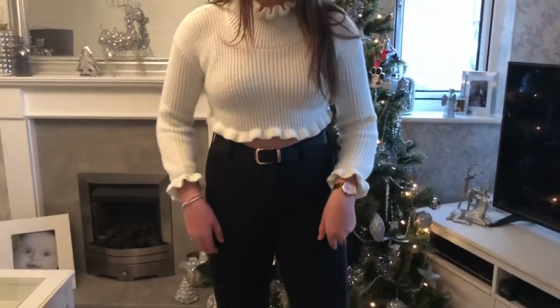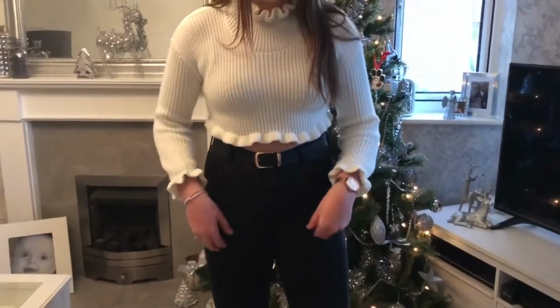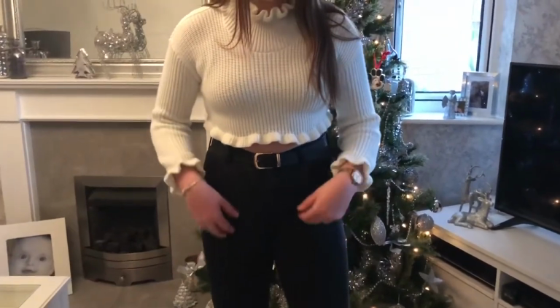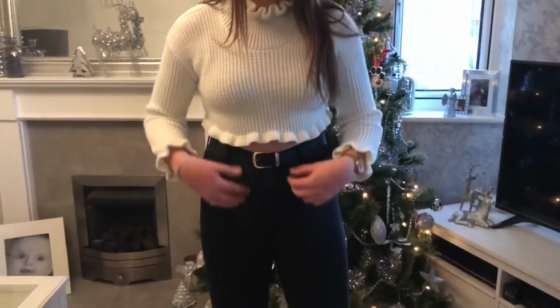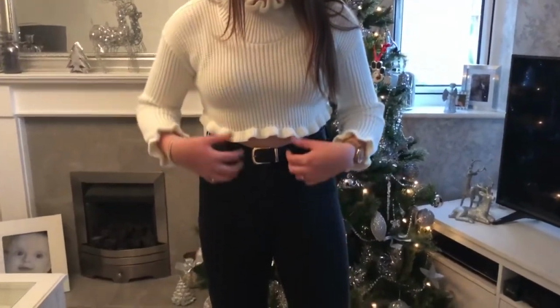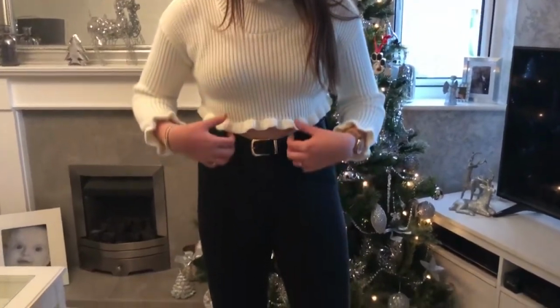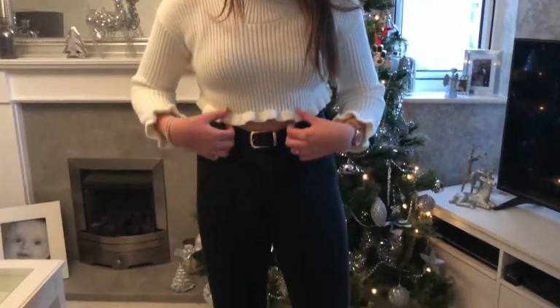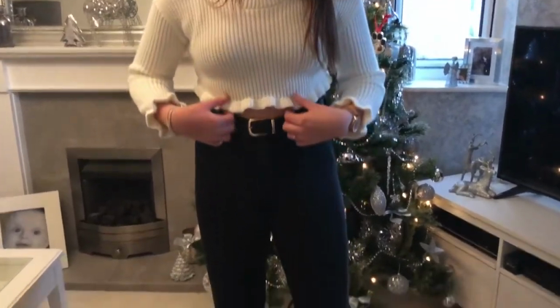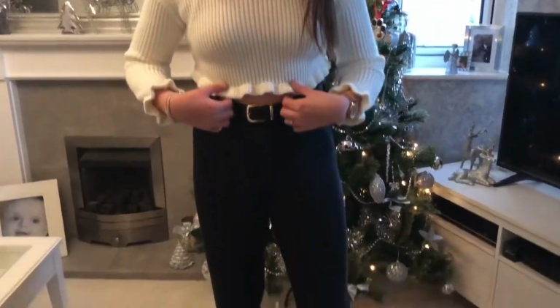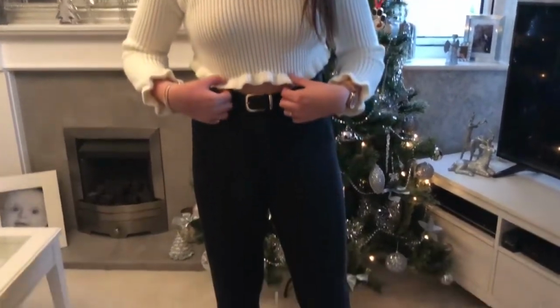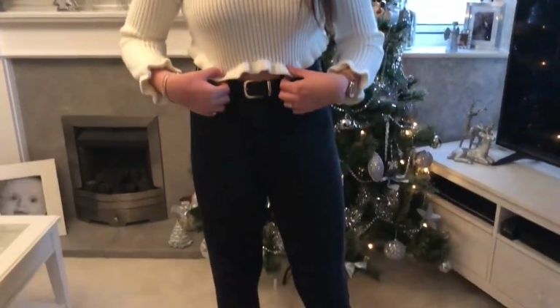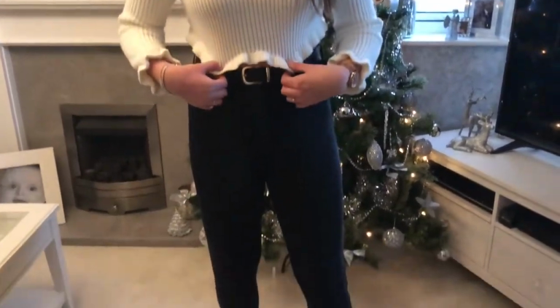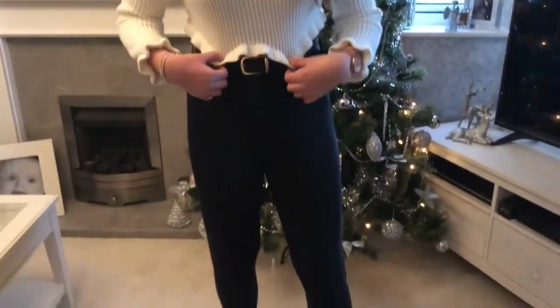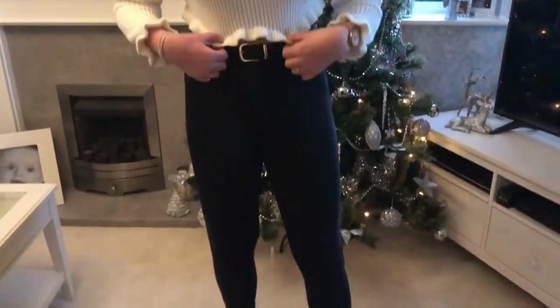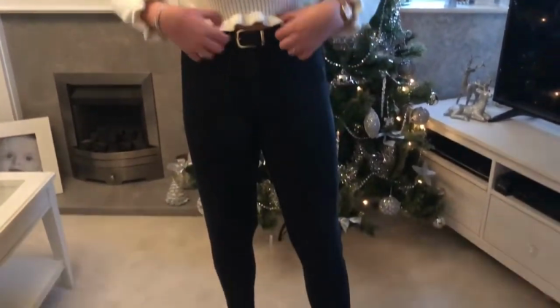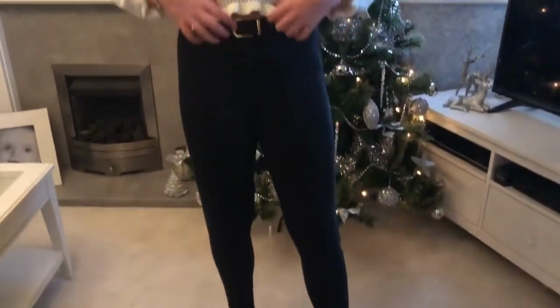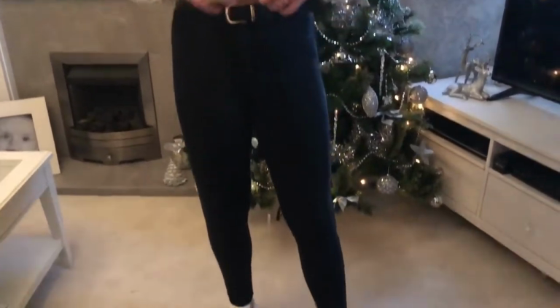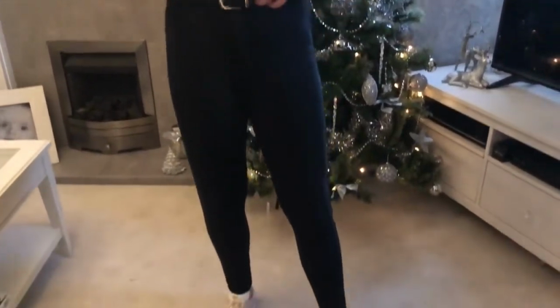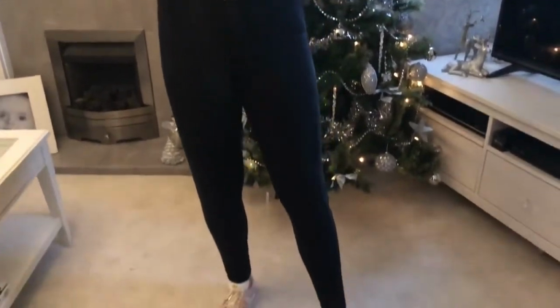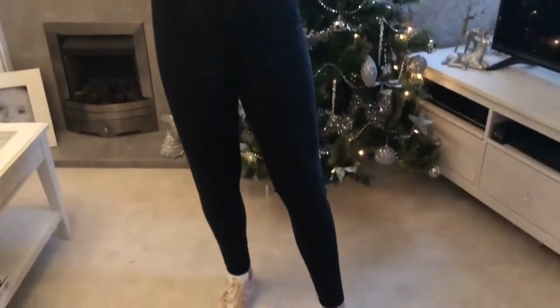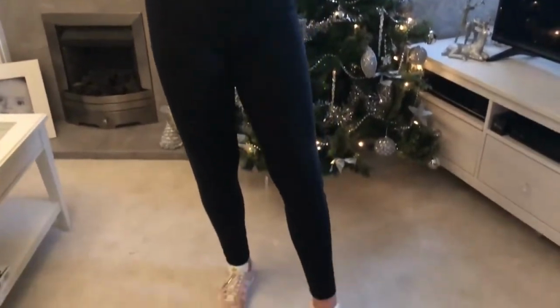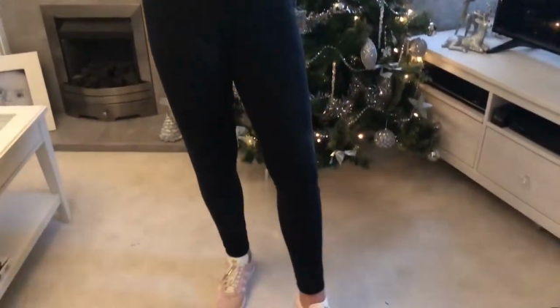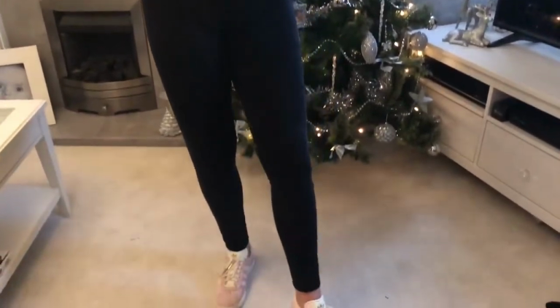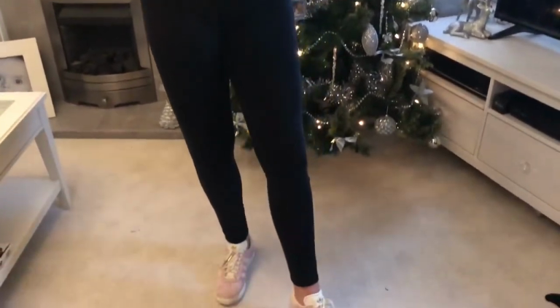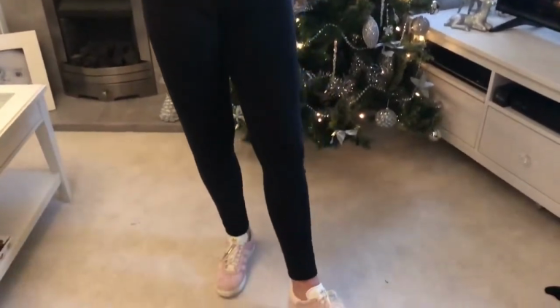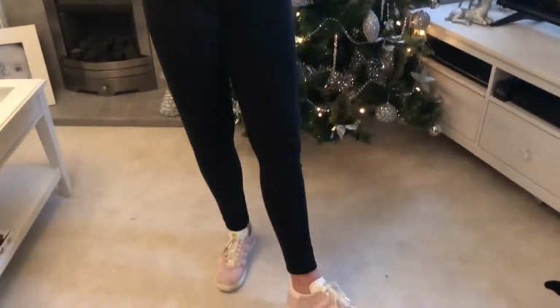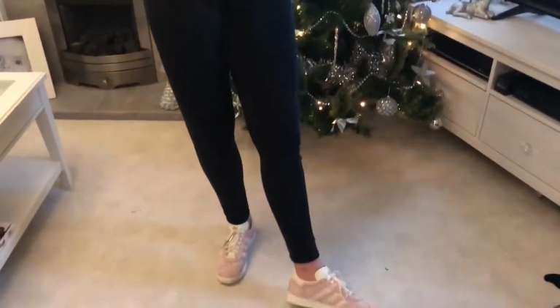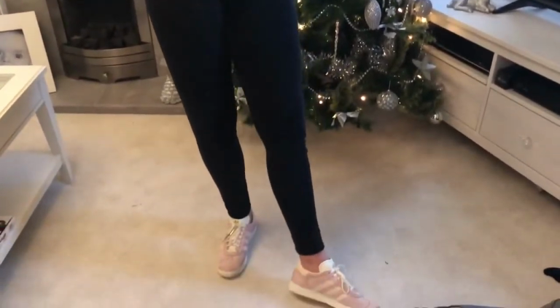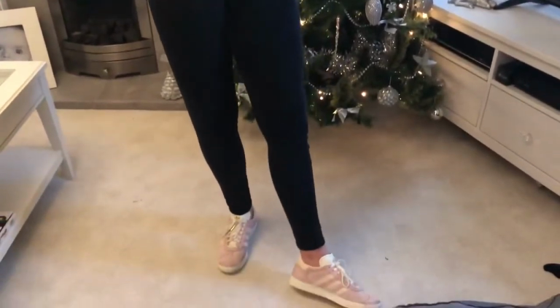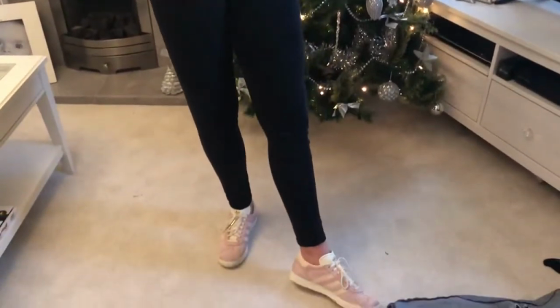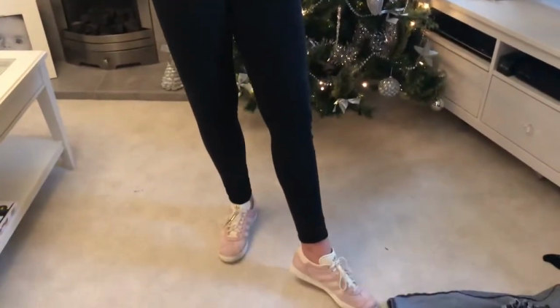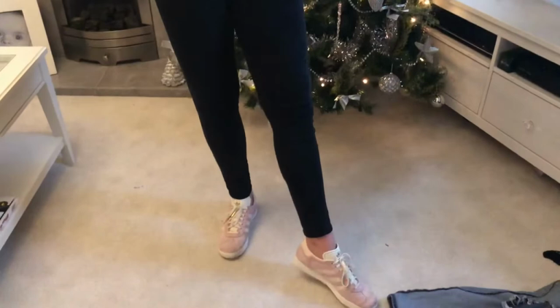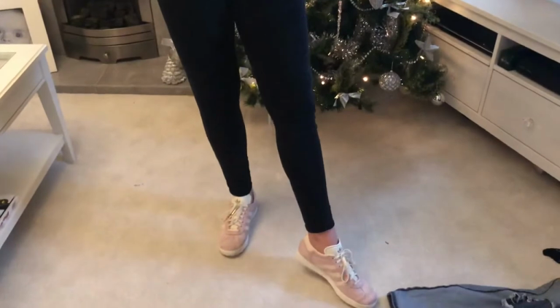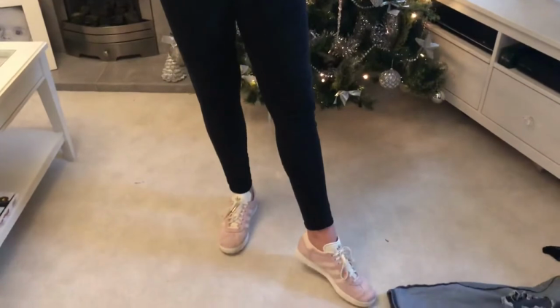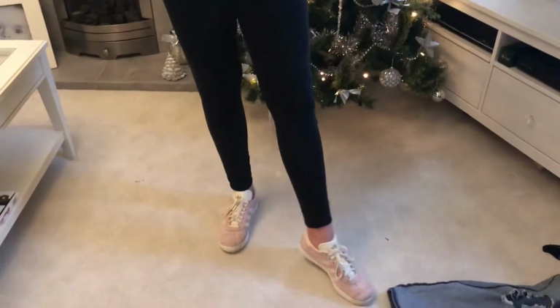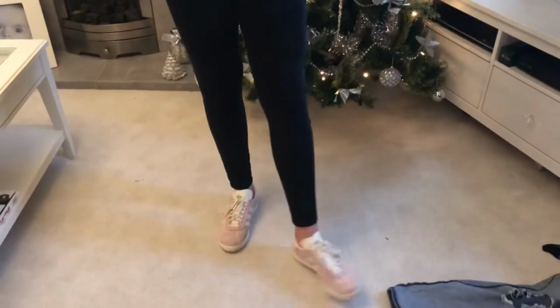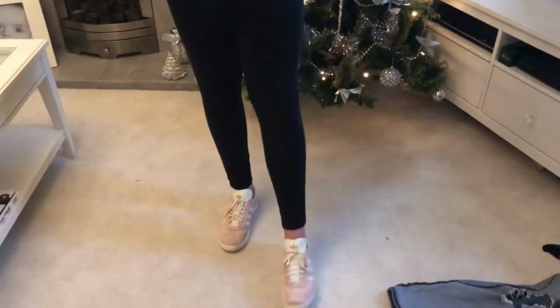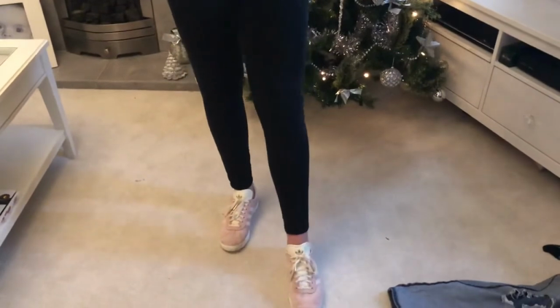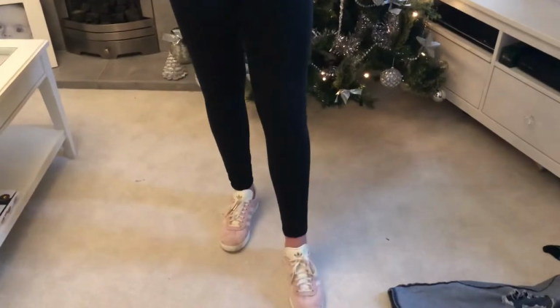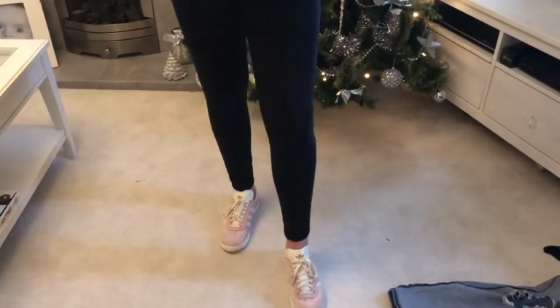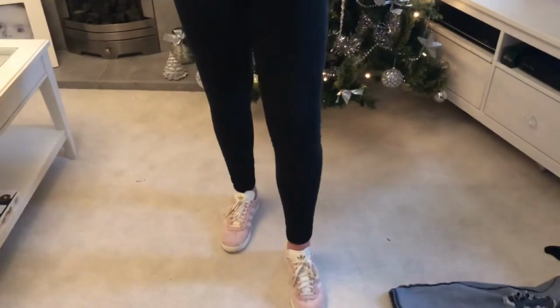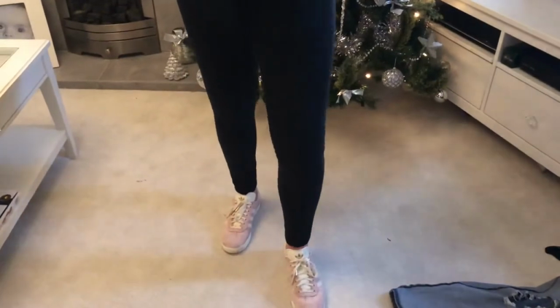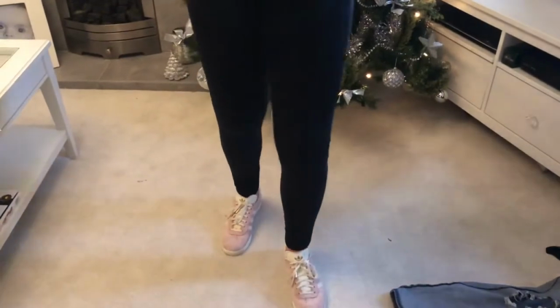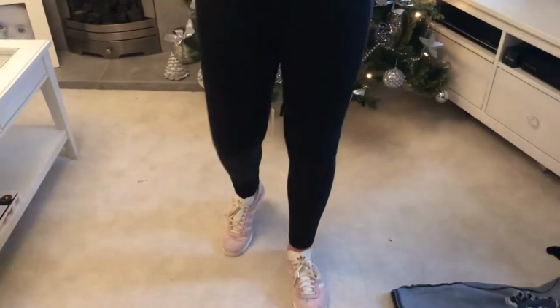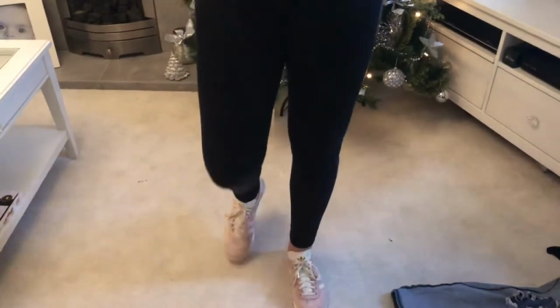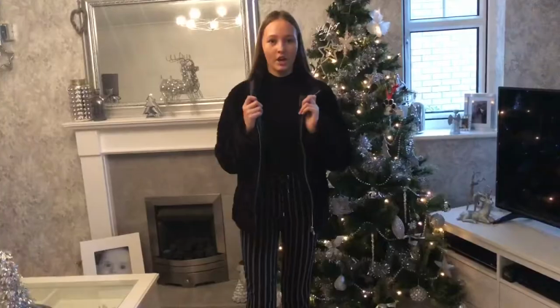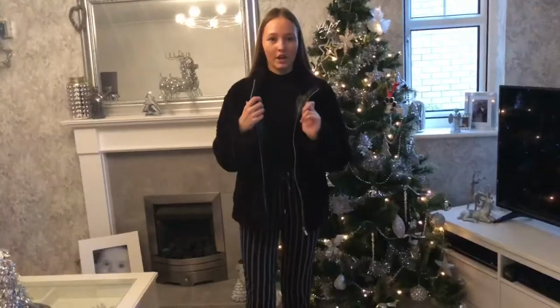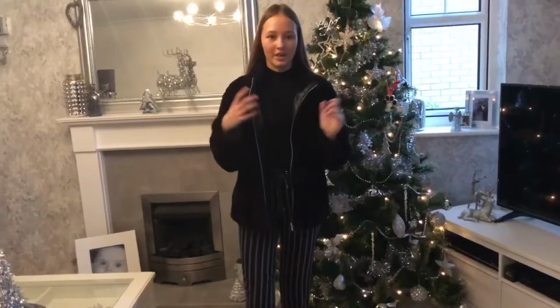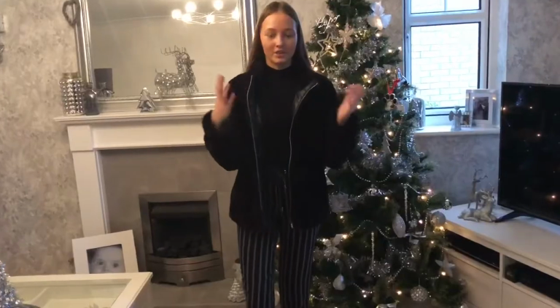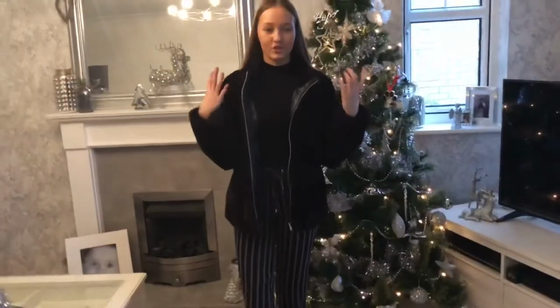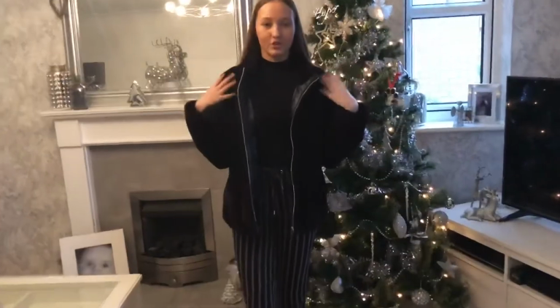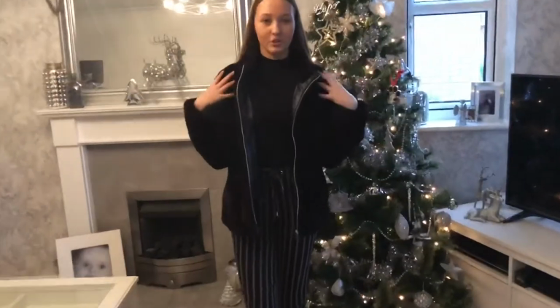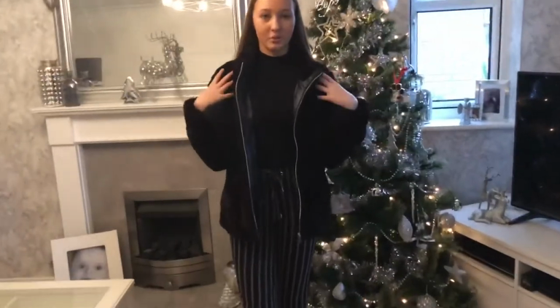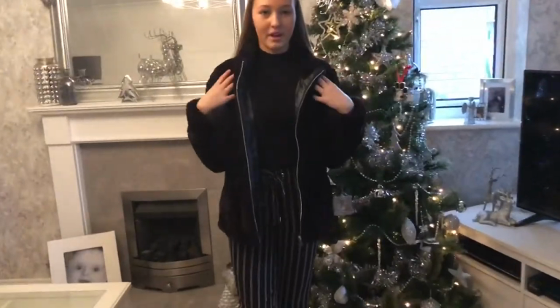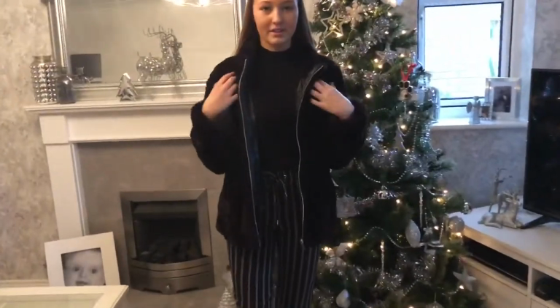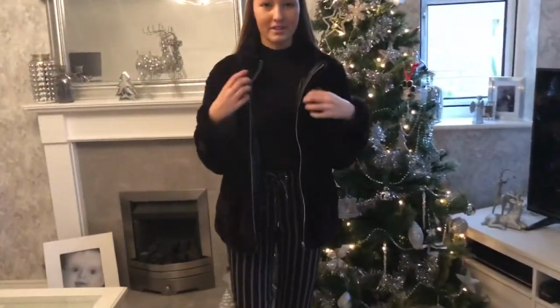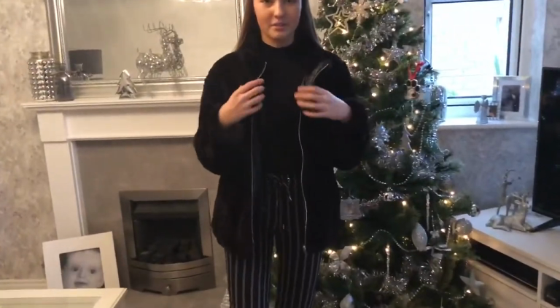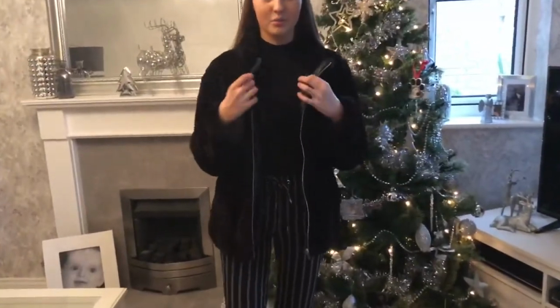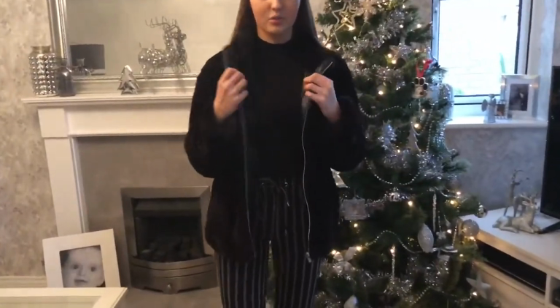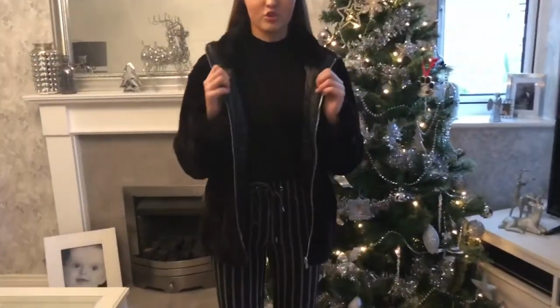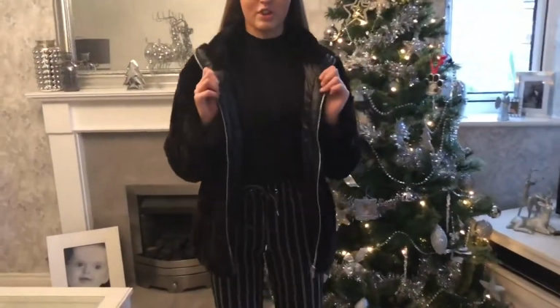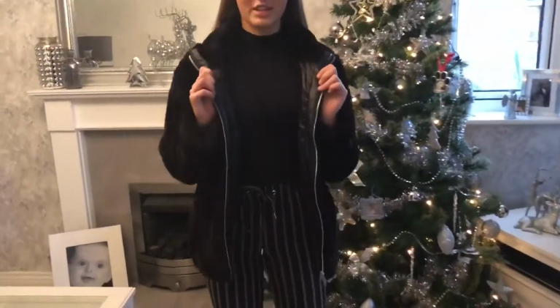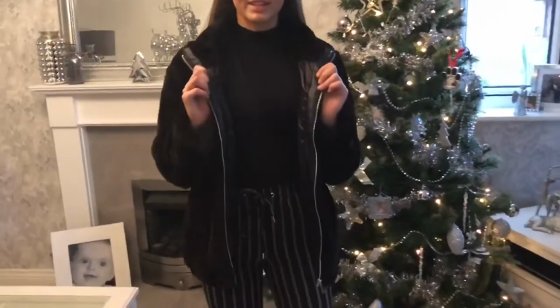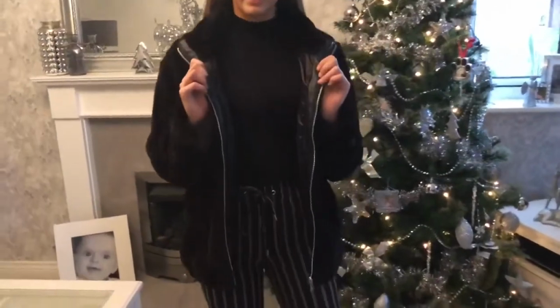This is a cropped PrettyLittleThing frill jumper, which is plain black, Topshop jeans, and pink and cream Gazelles from Office — so comfortable.